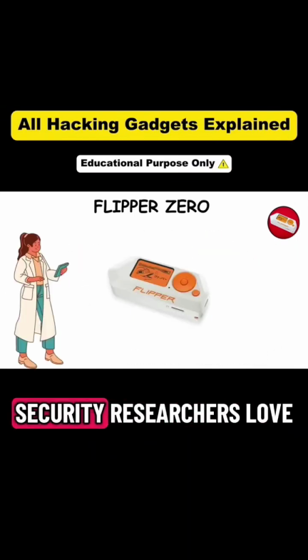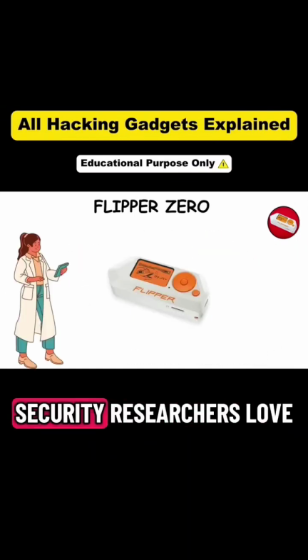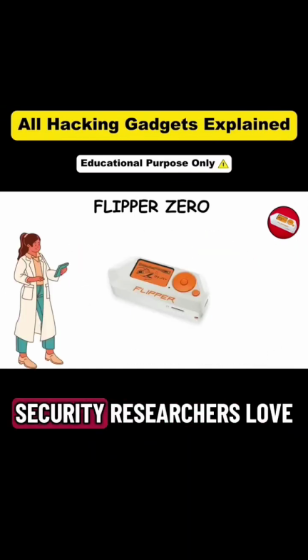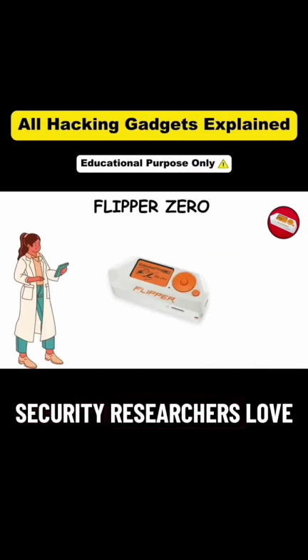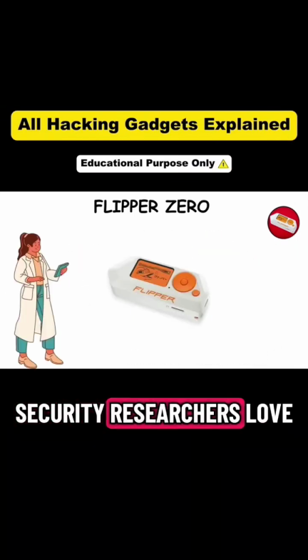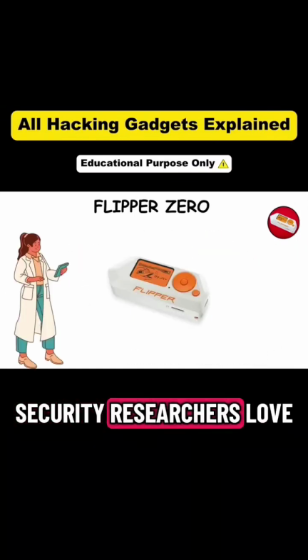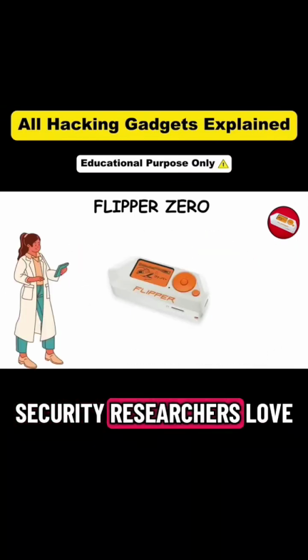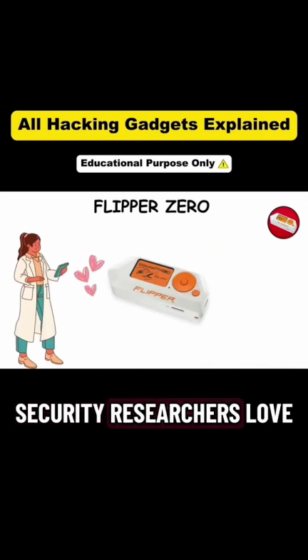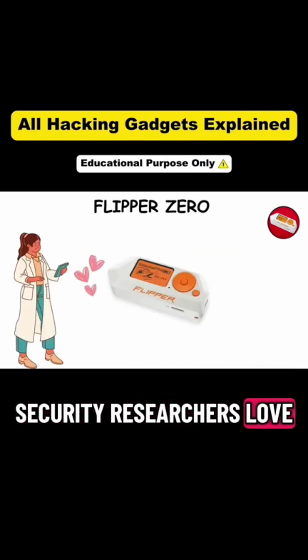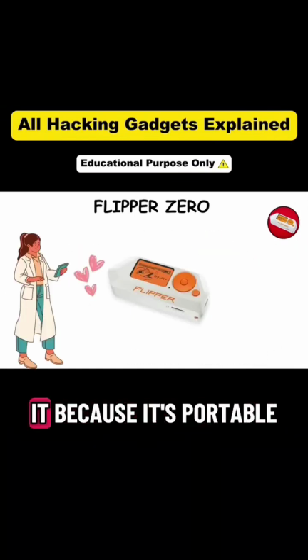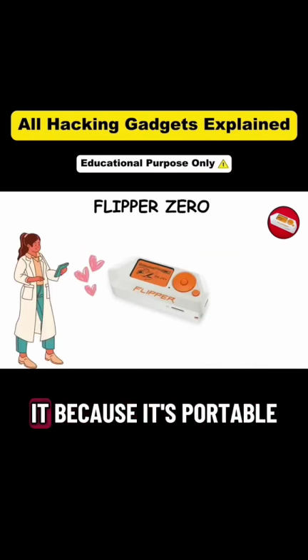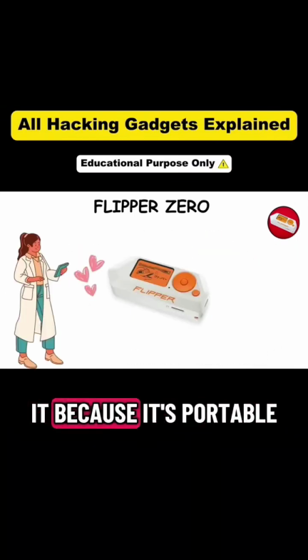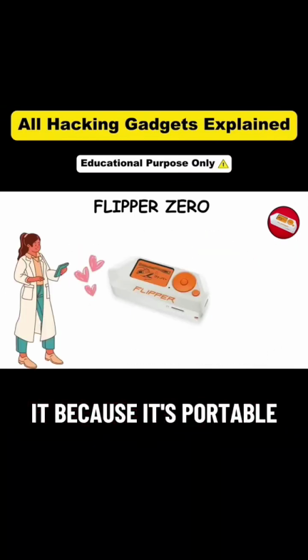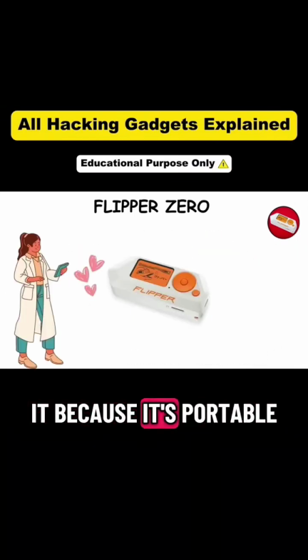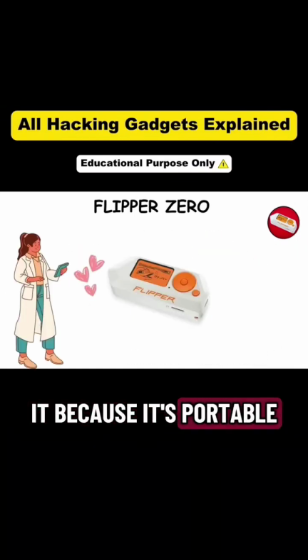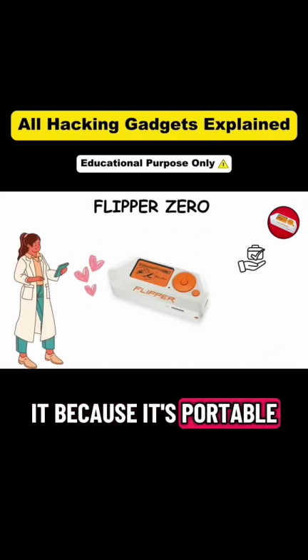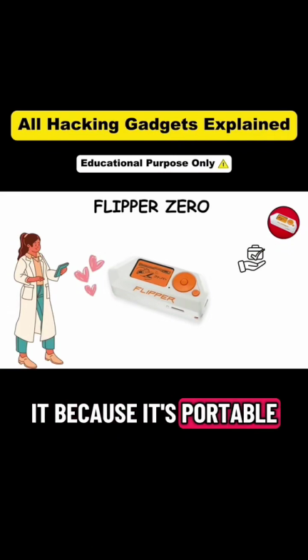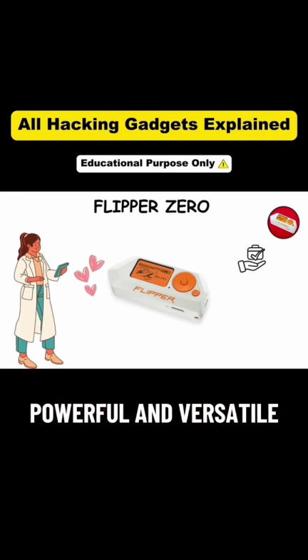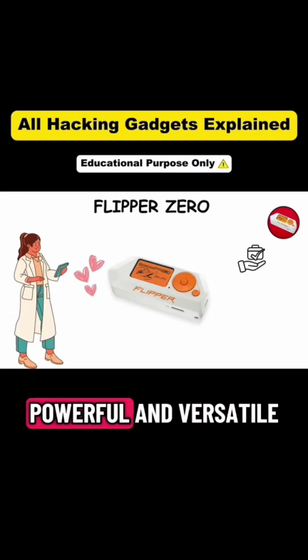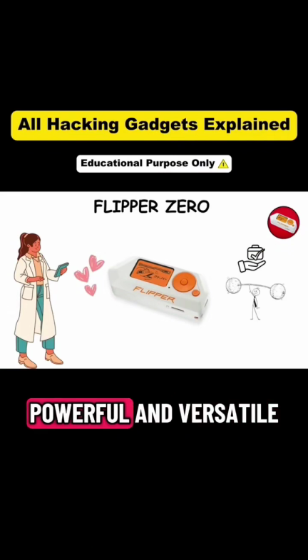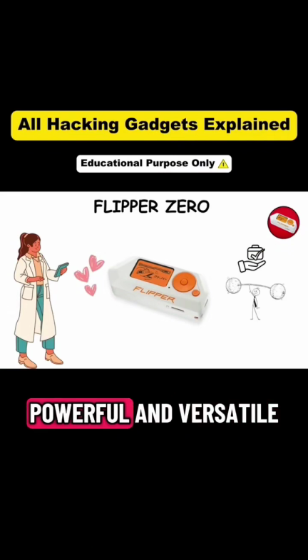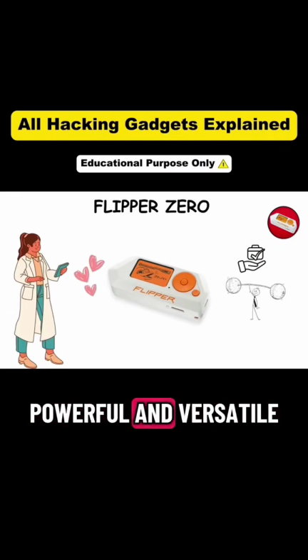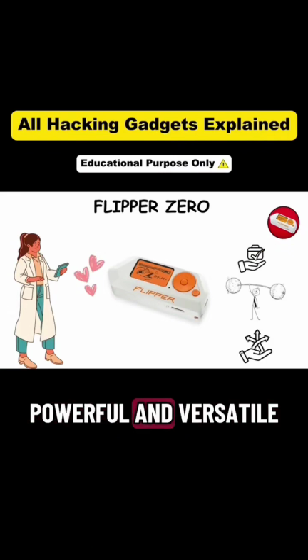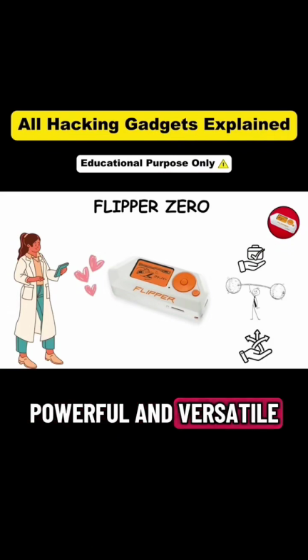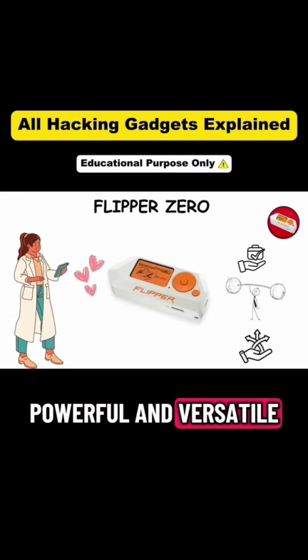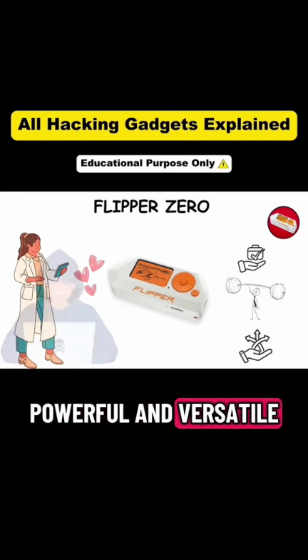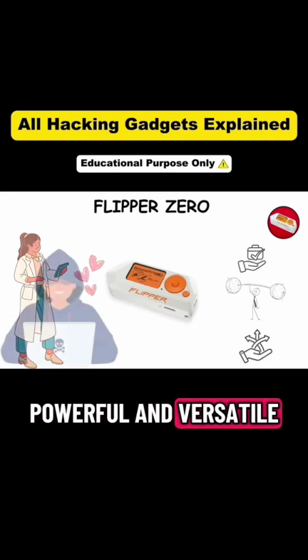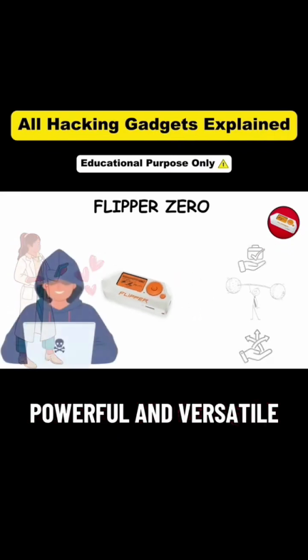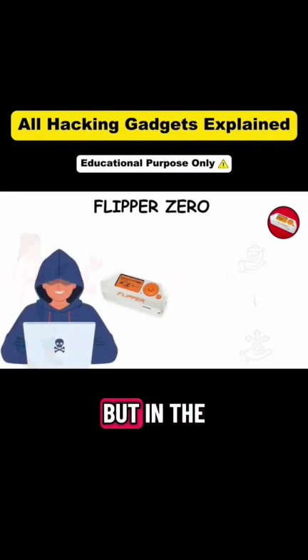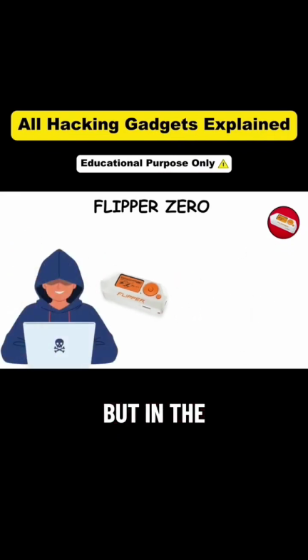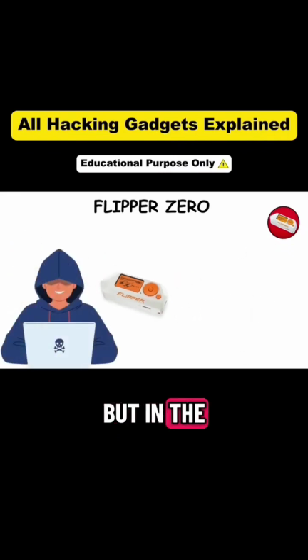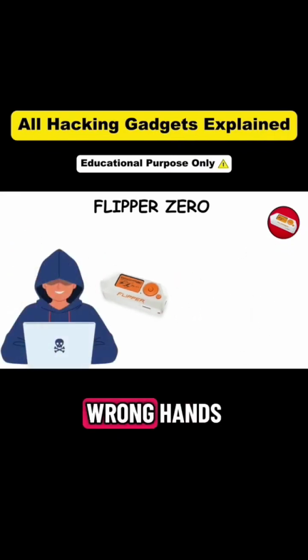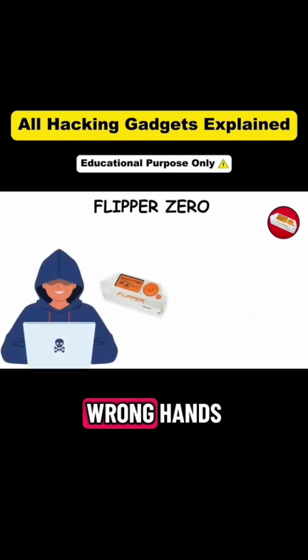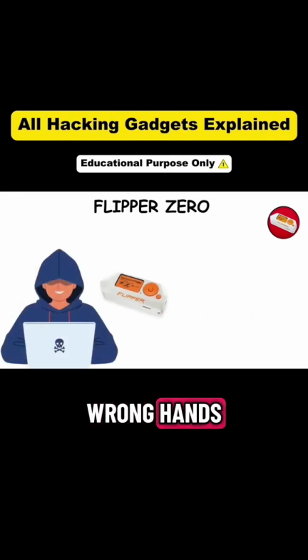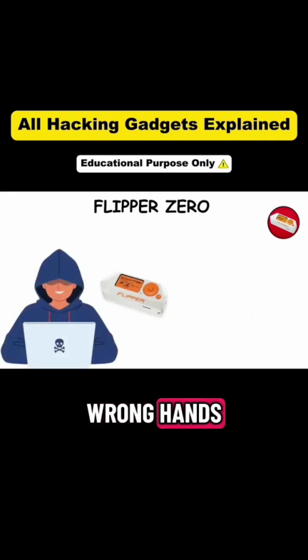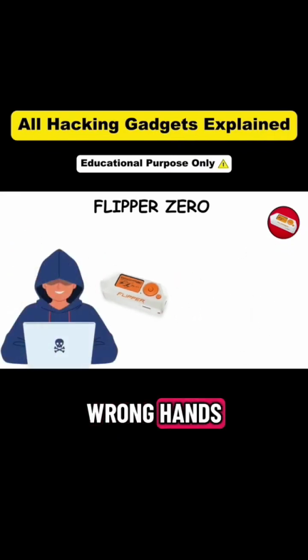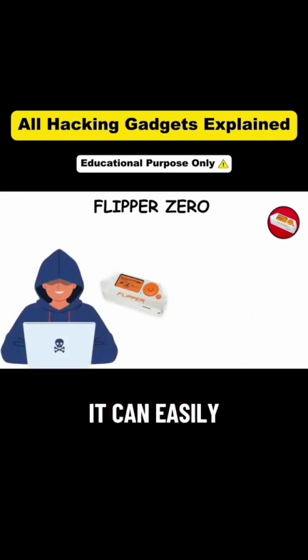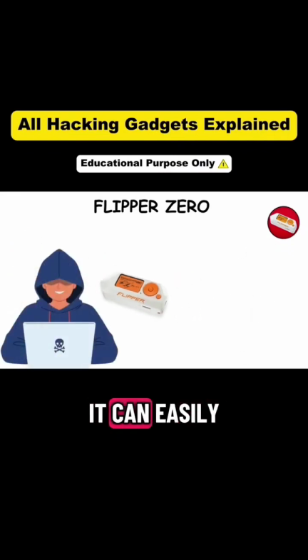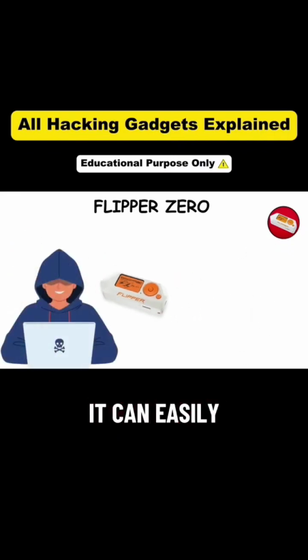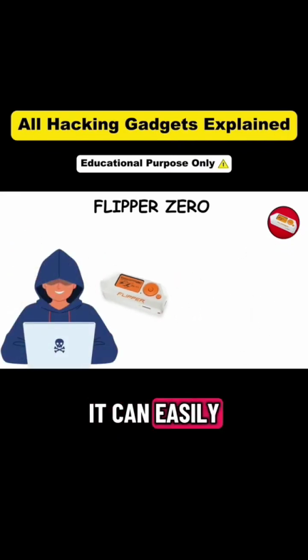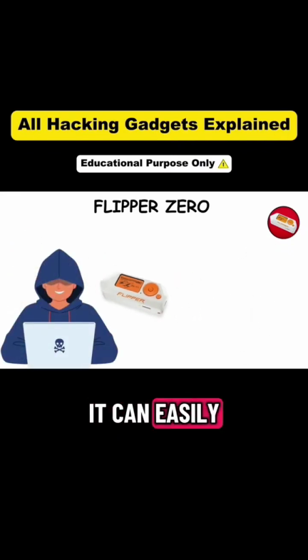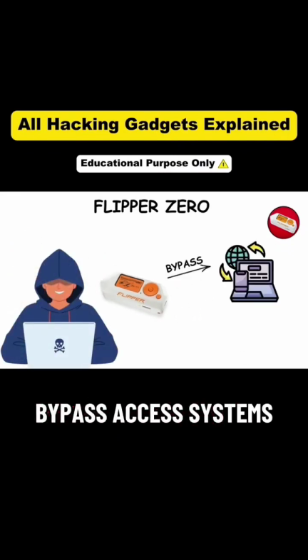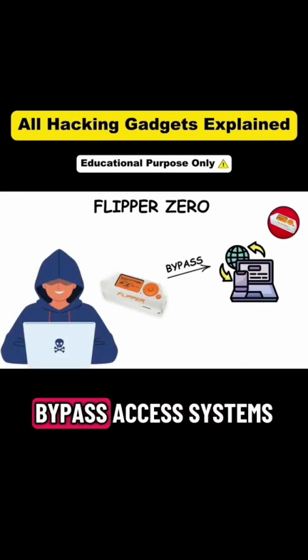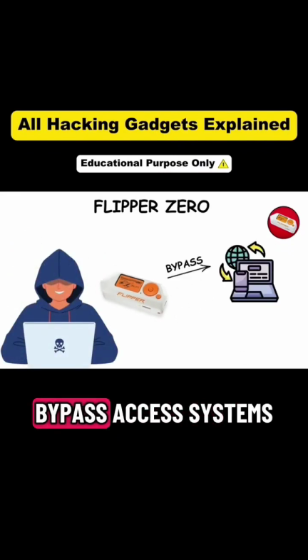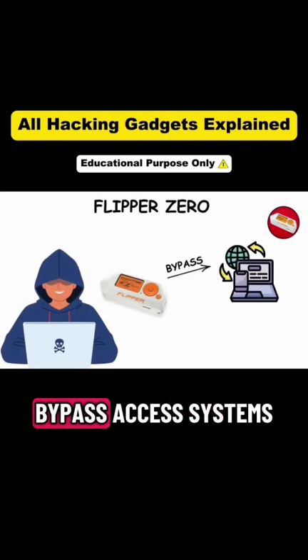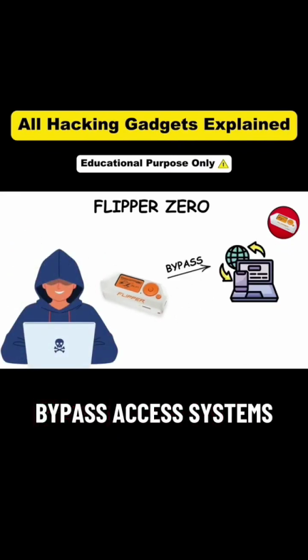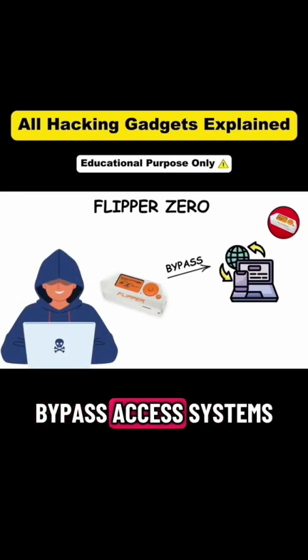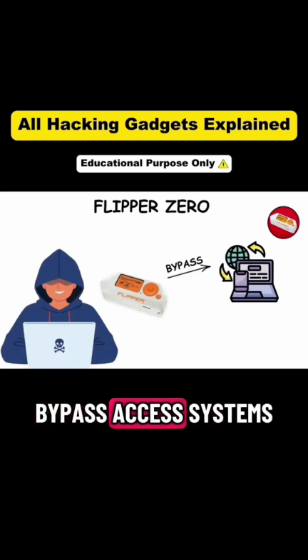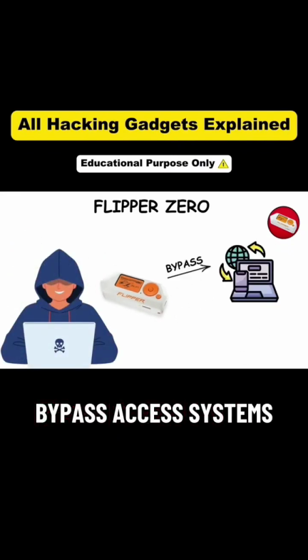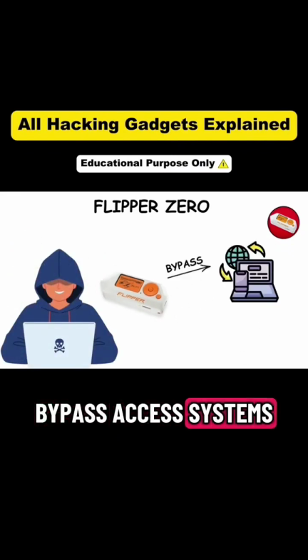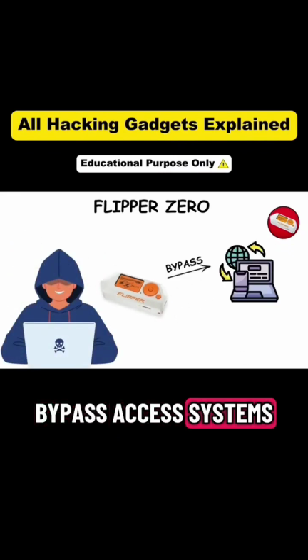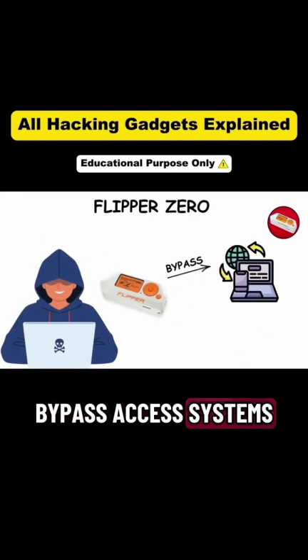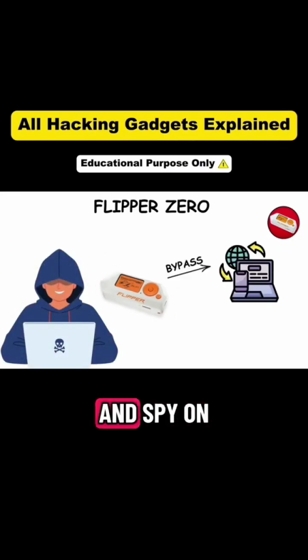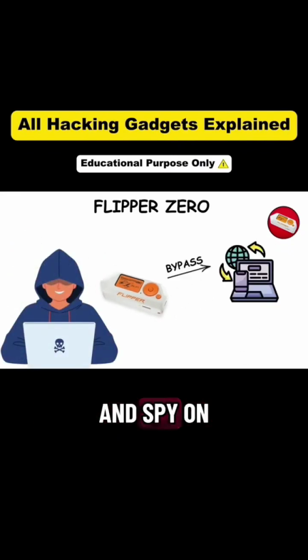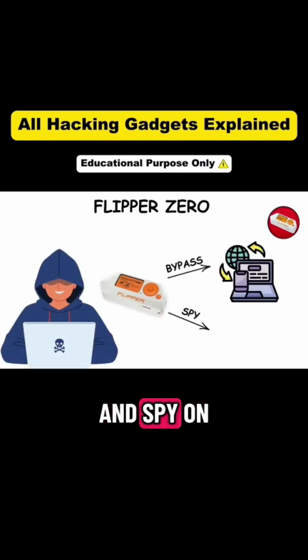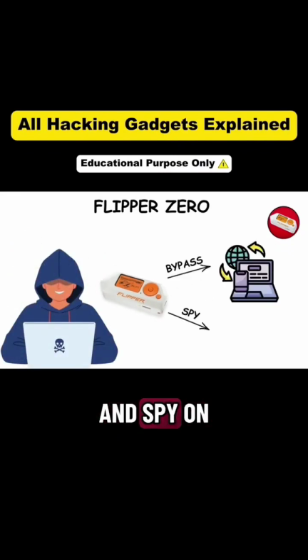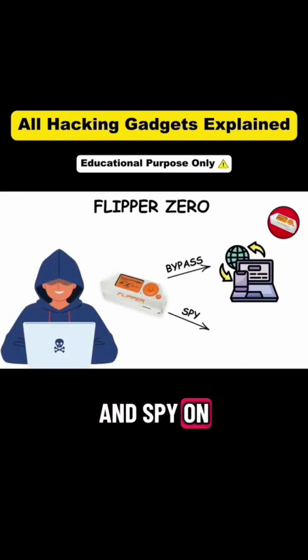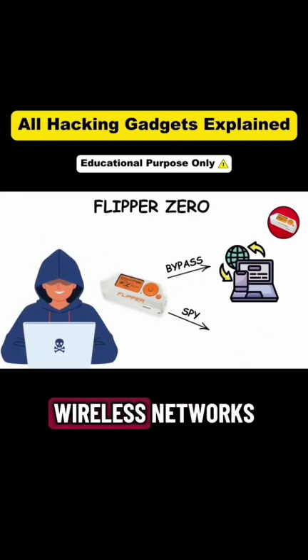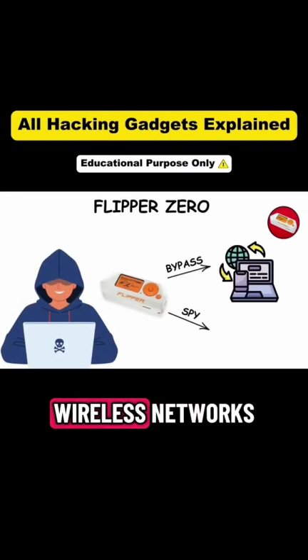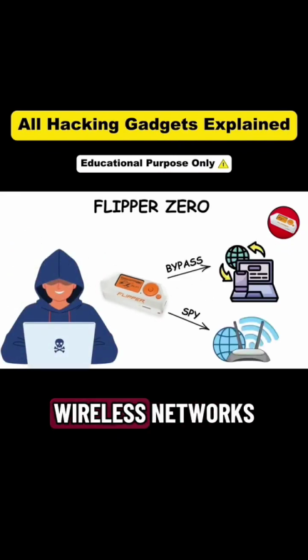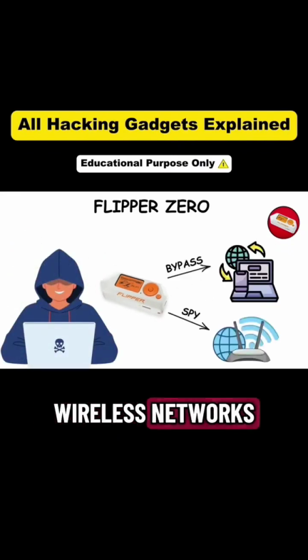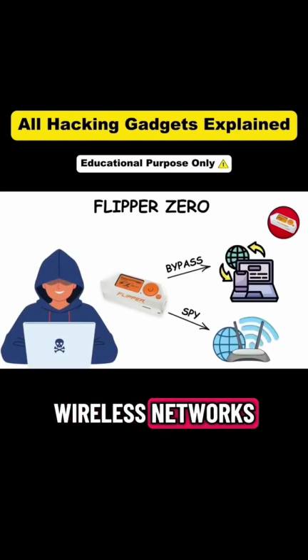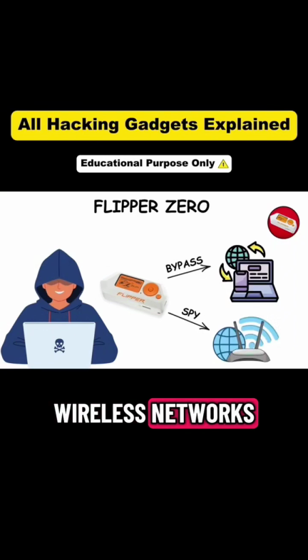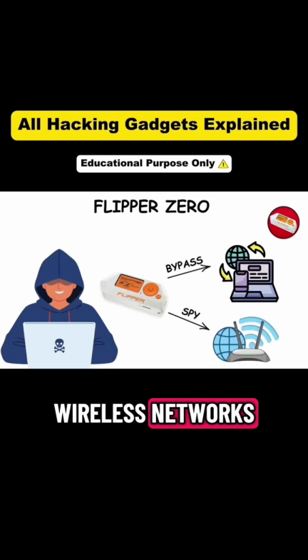Security researchers love it because it's portable, powerful, and versatile. But in the wrong hands, it can easily bypass access systems and spy on wireless networks.